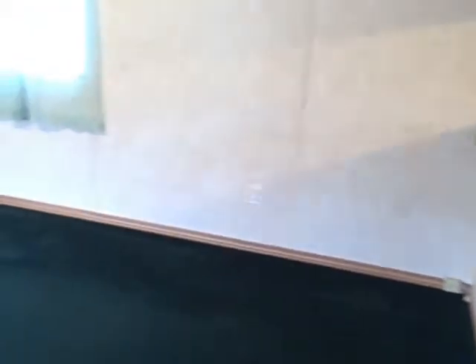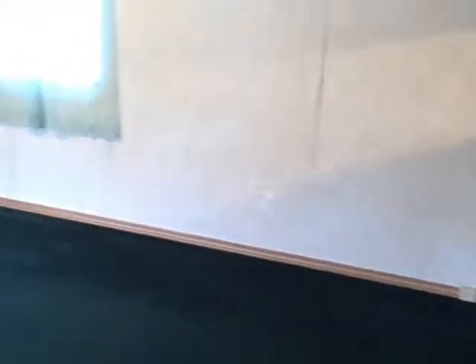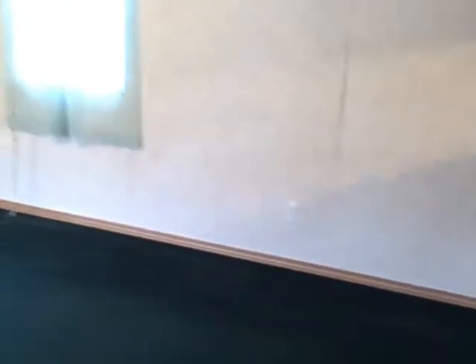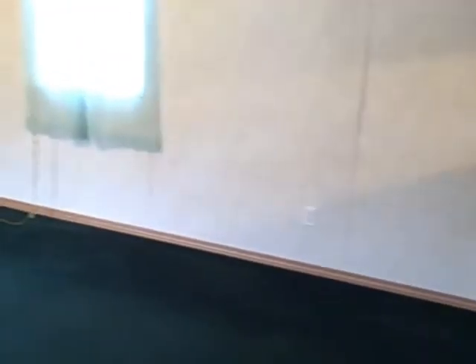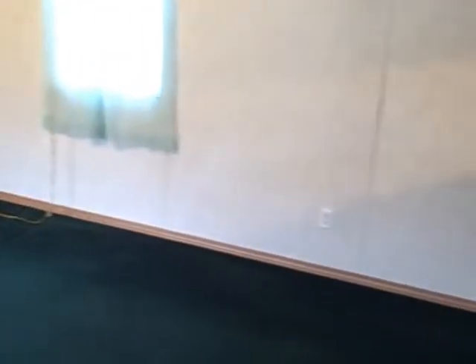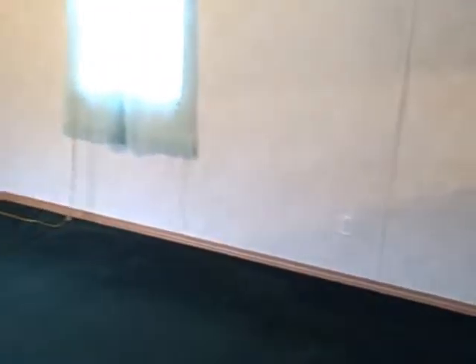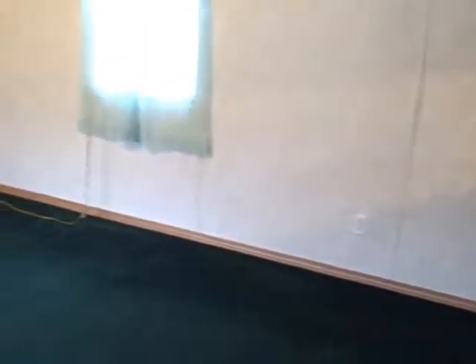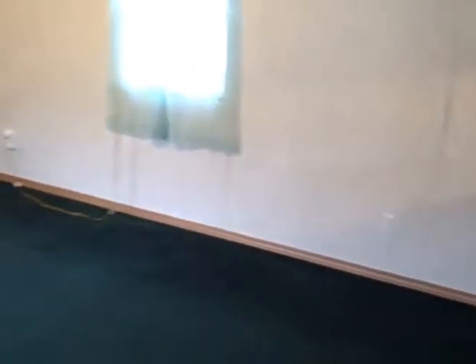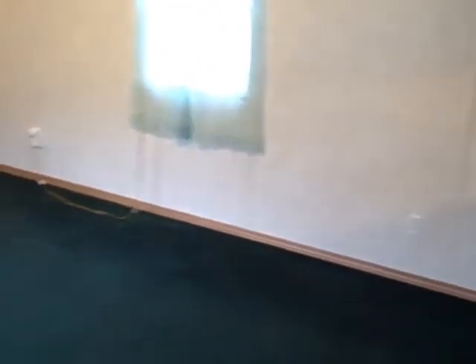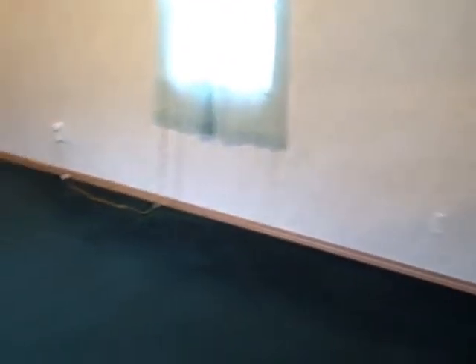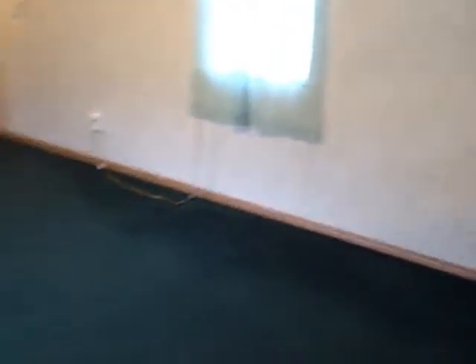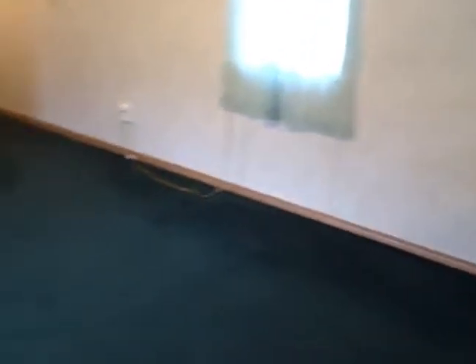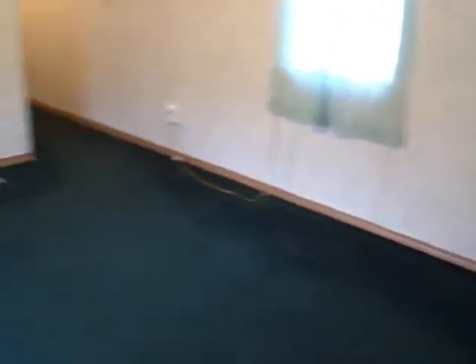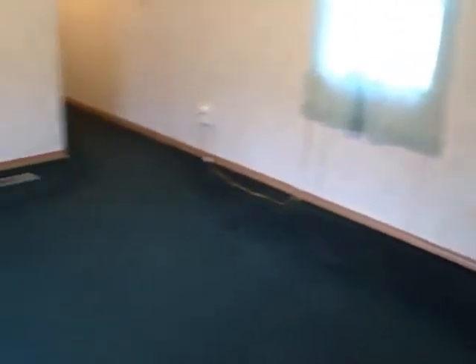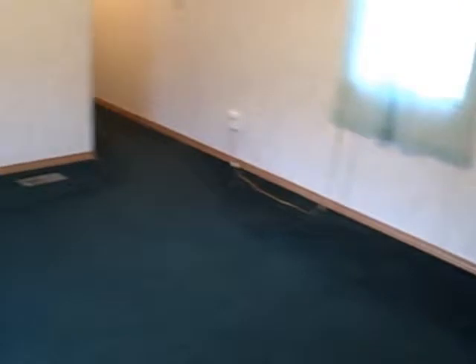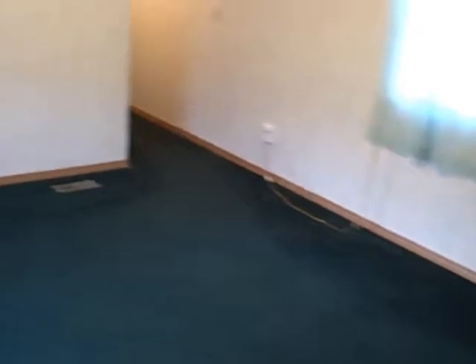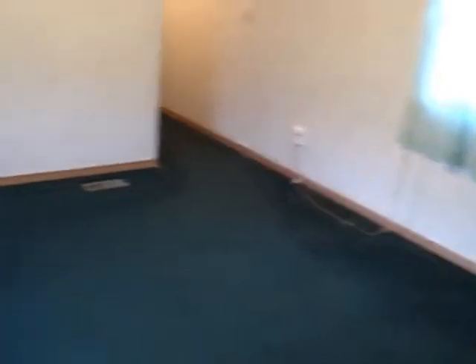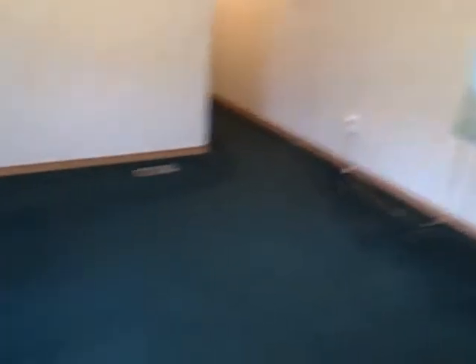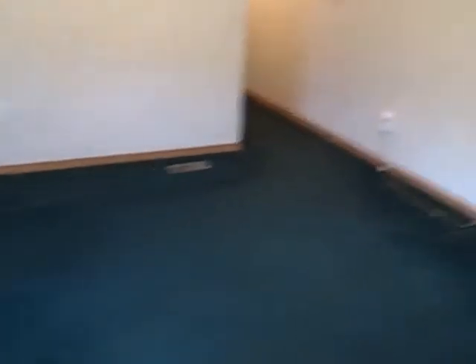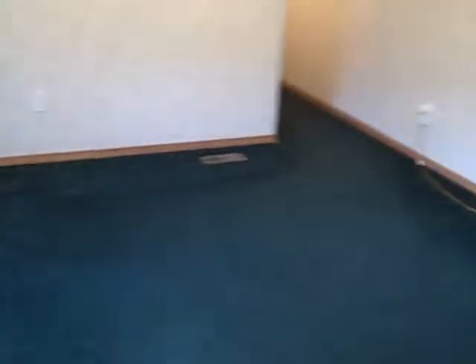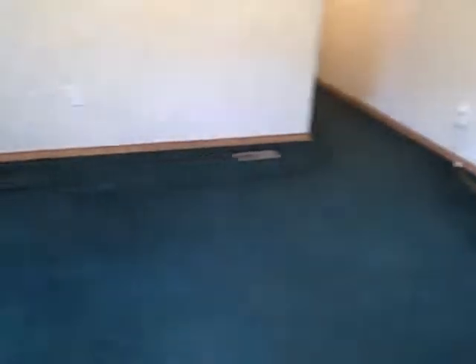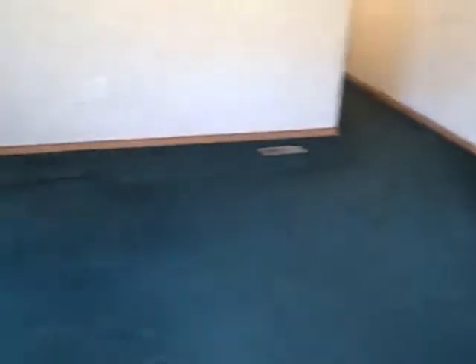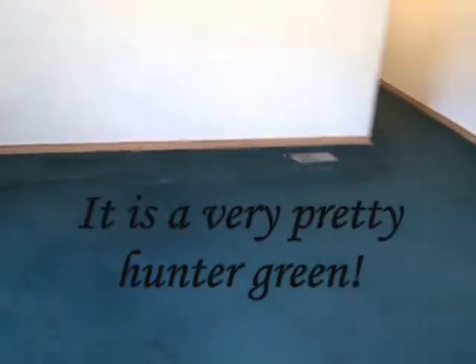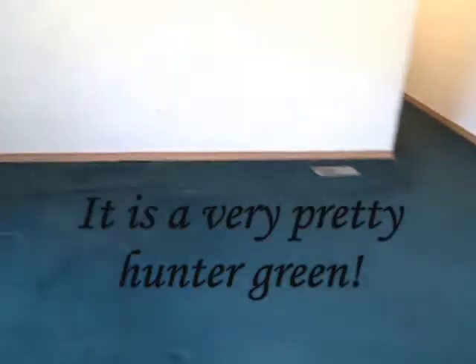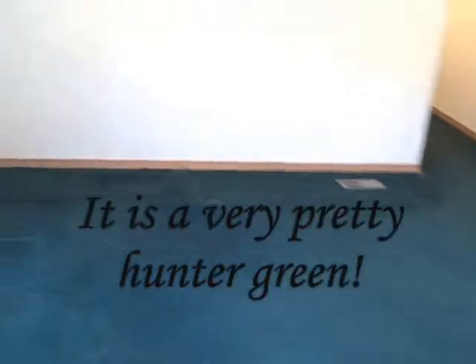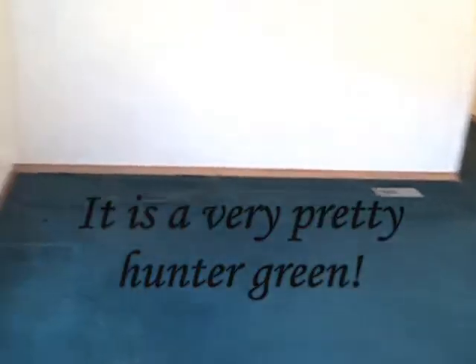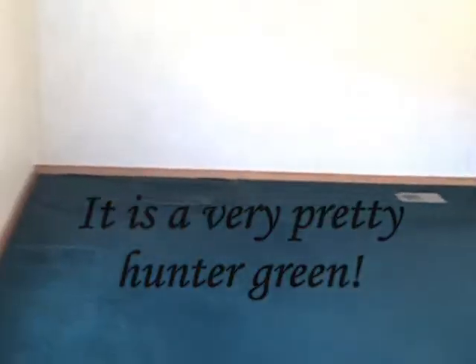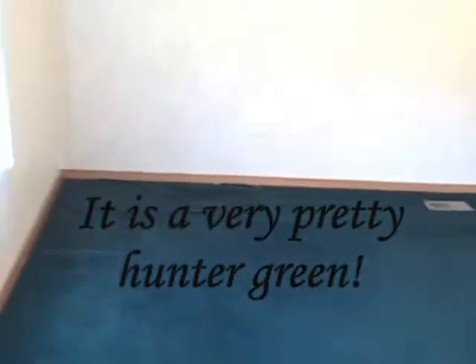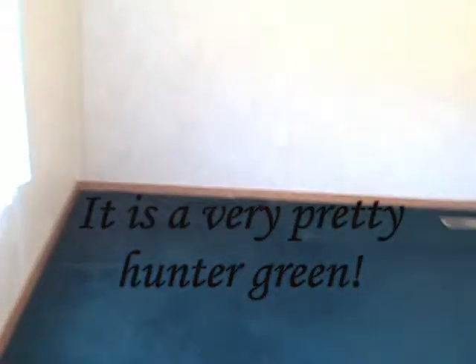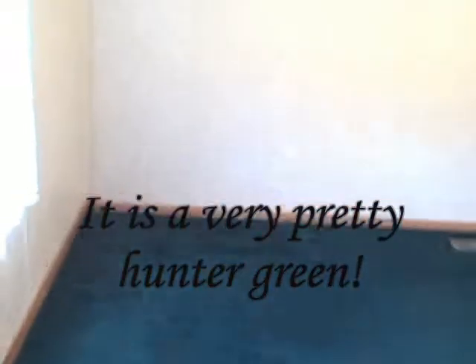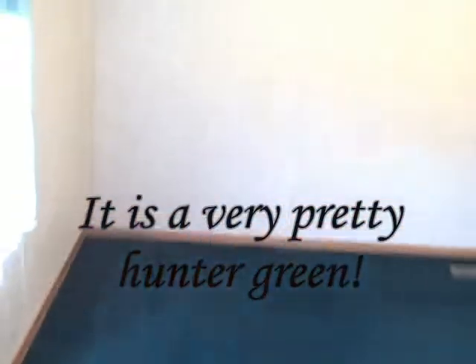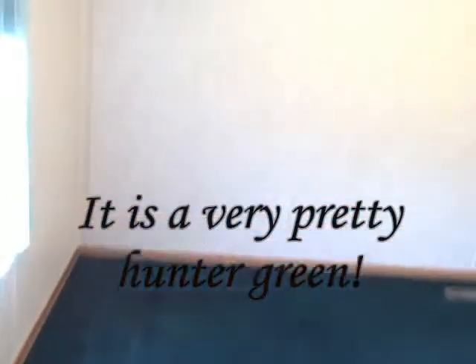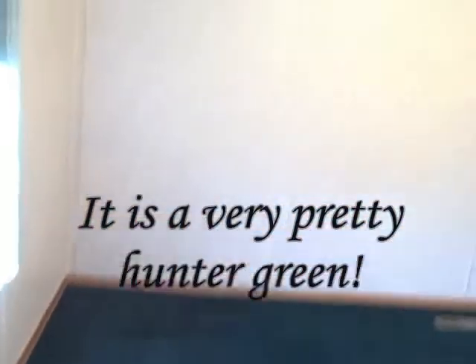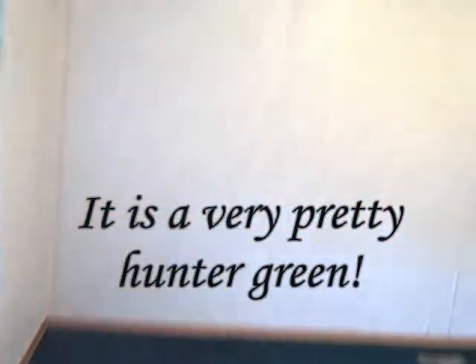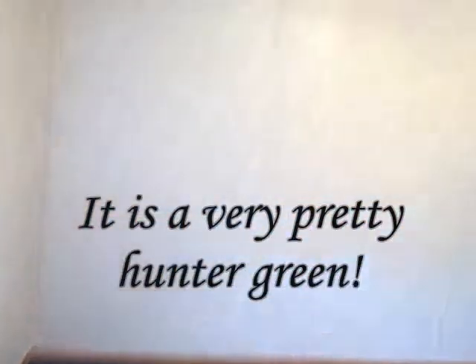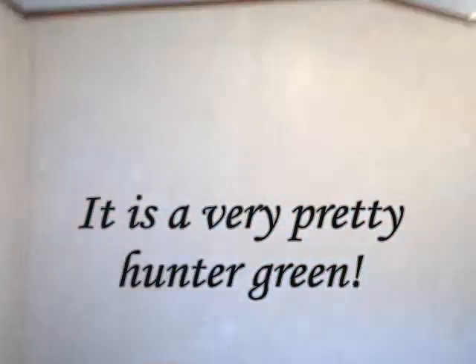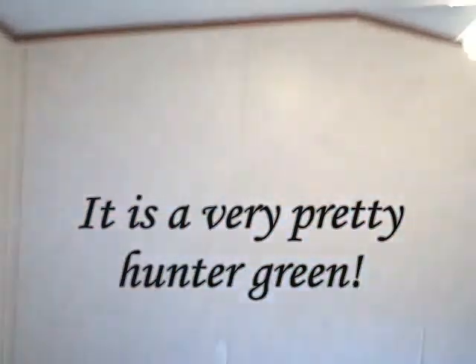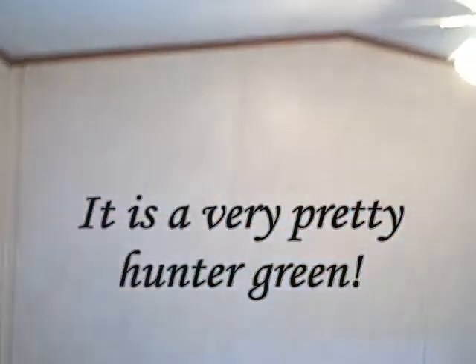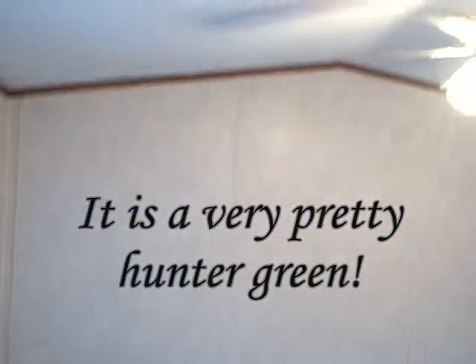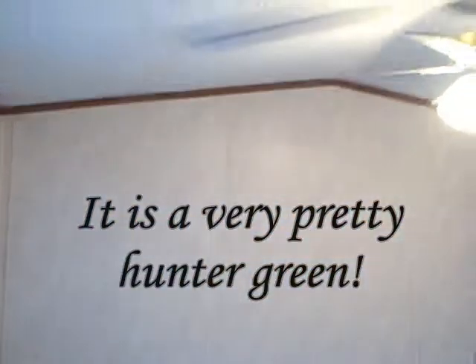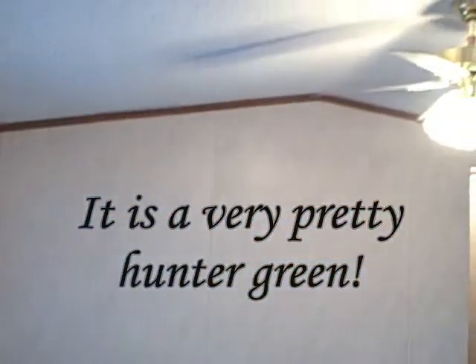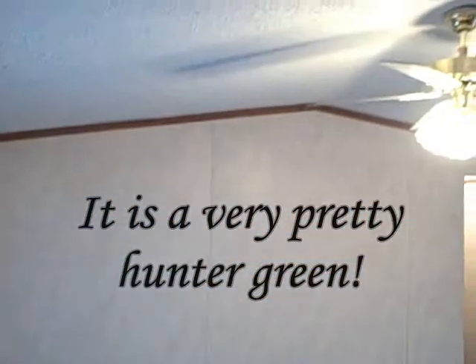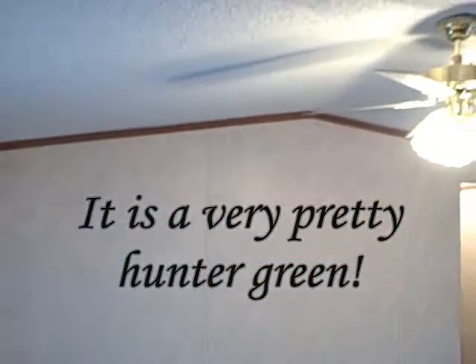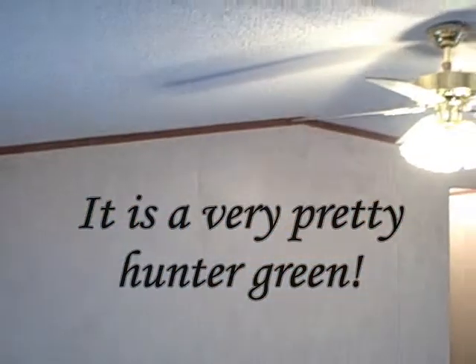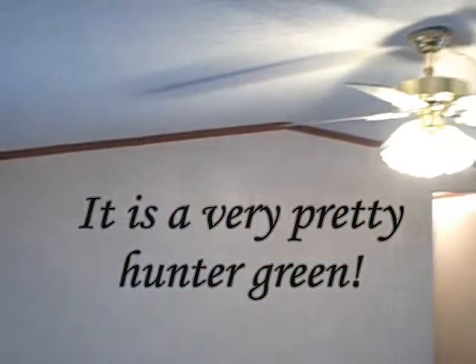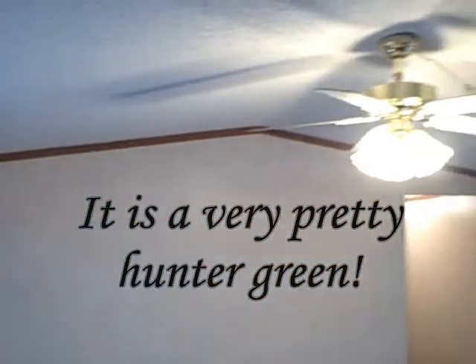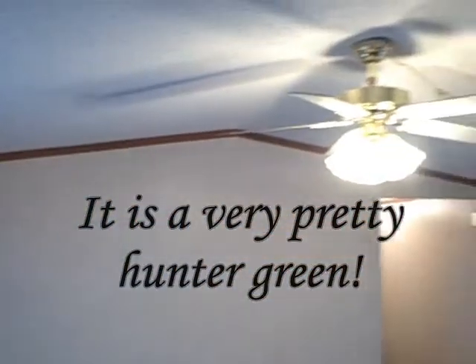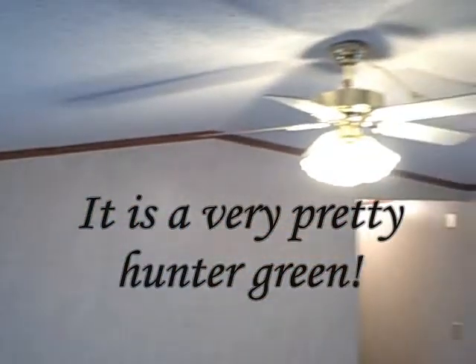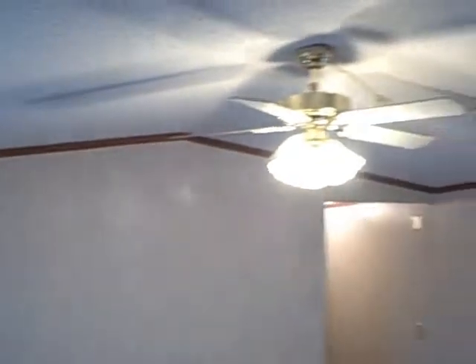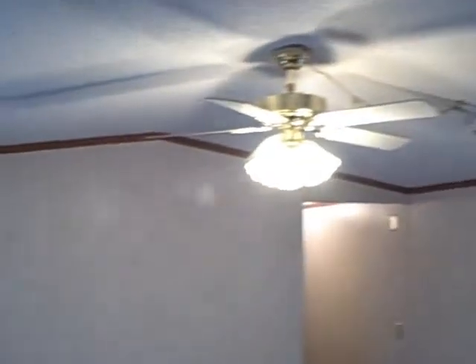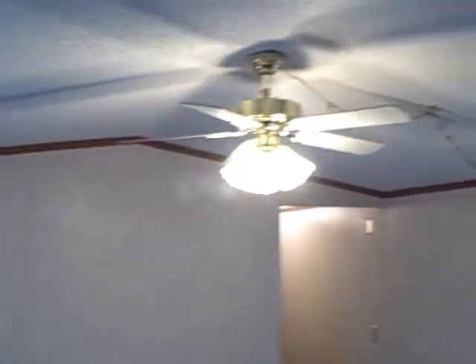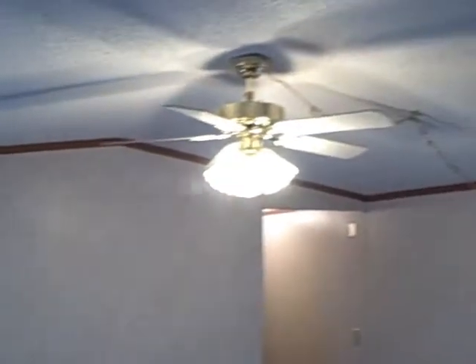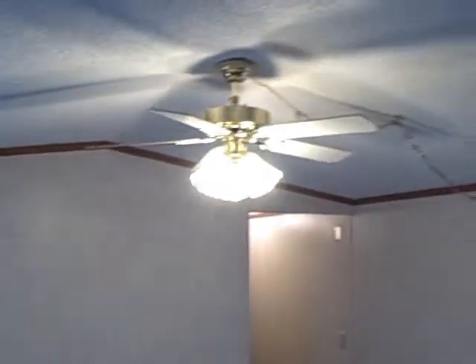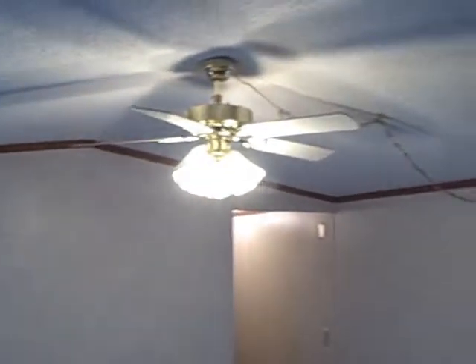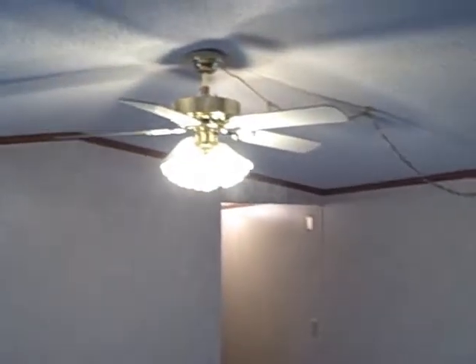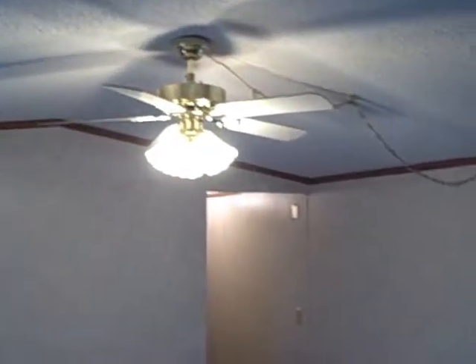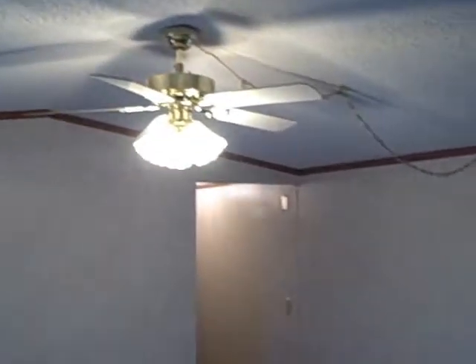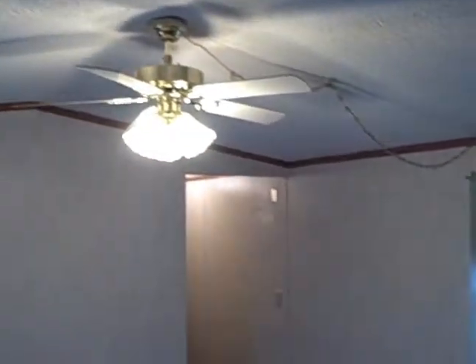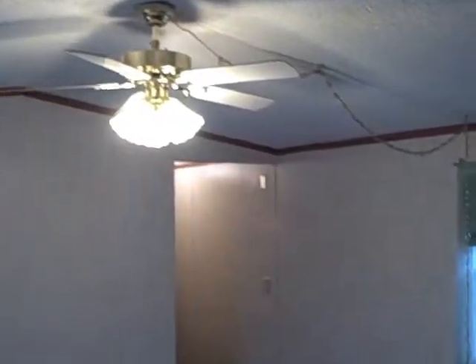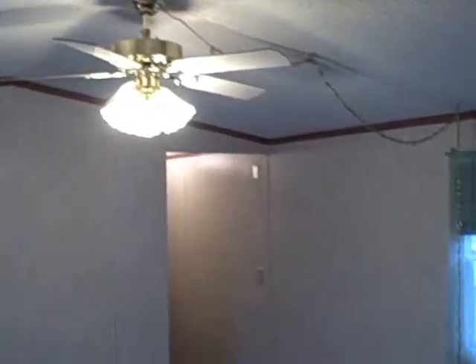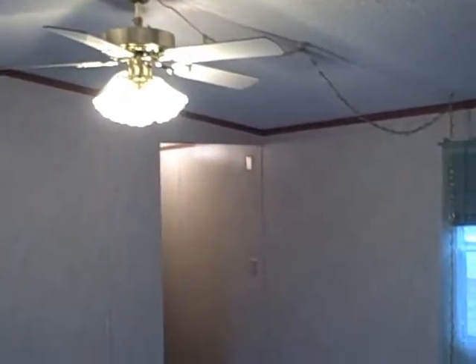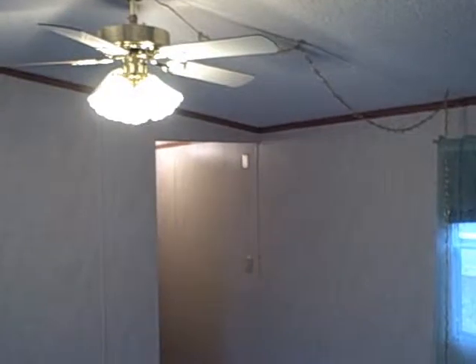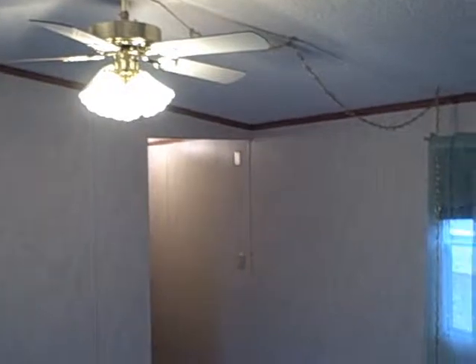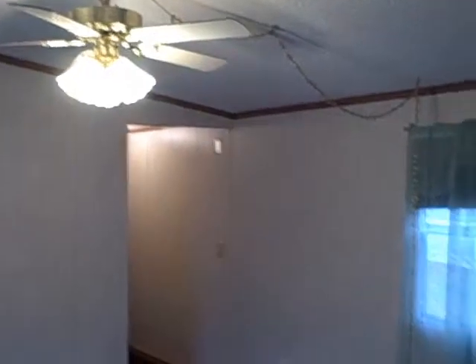This is the living room. It's got green carpet in it. Got a ceiling fan.